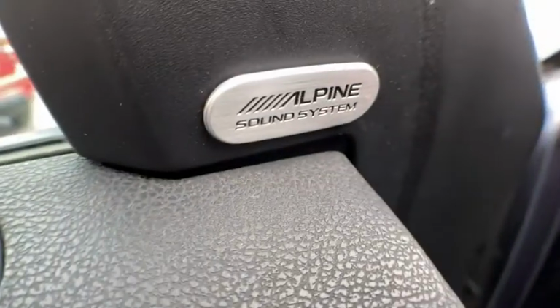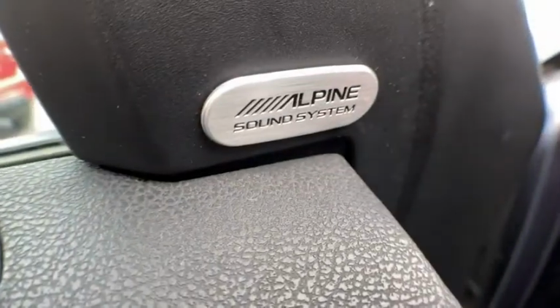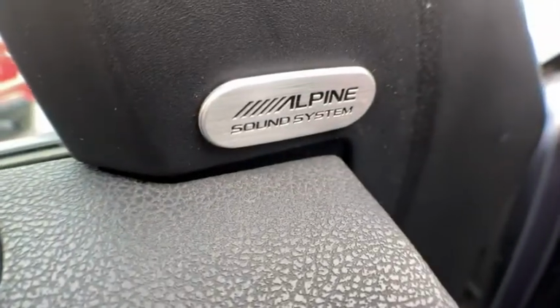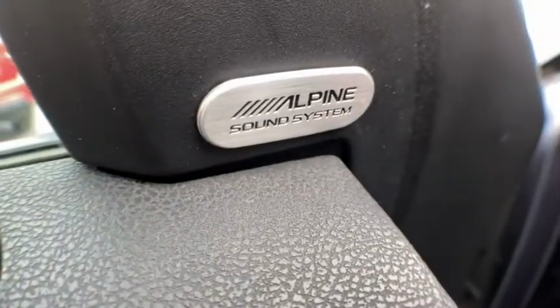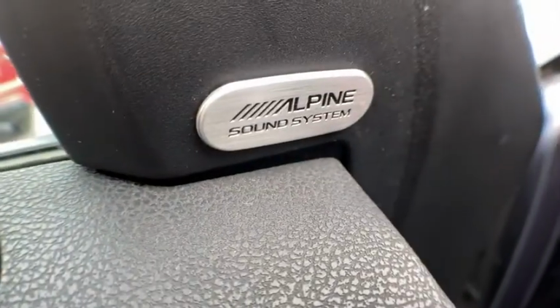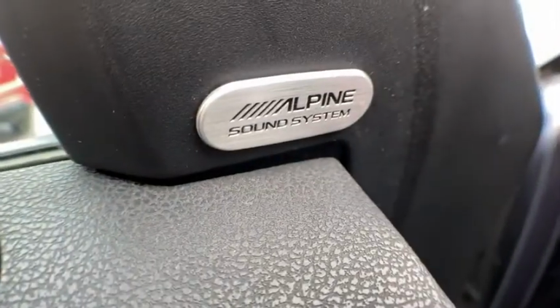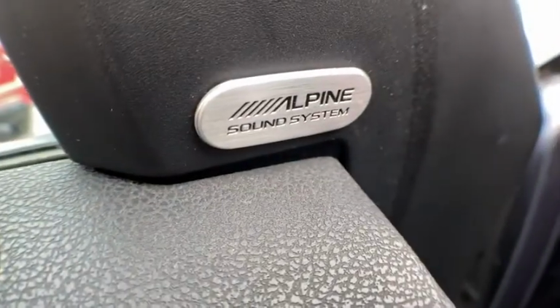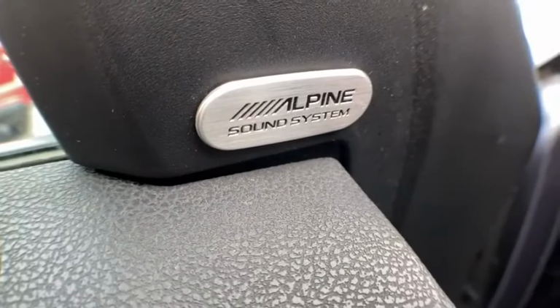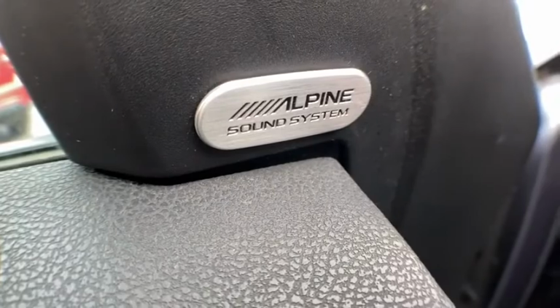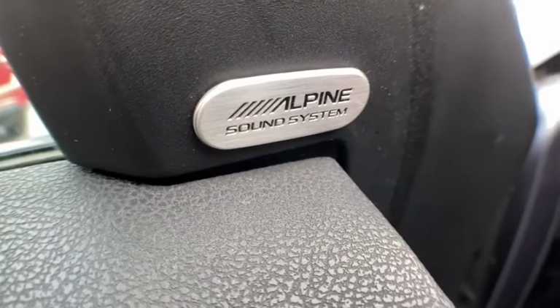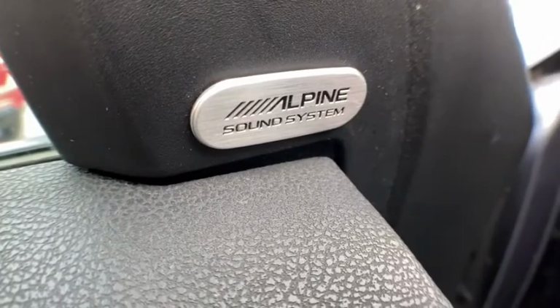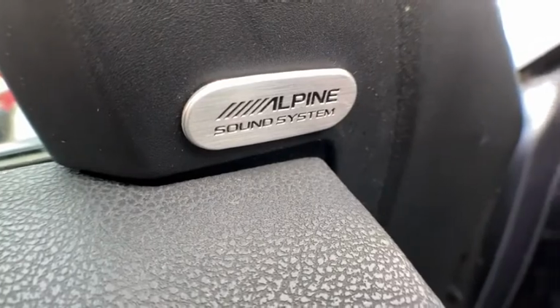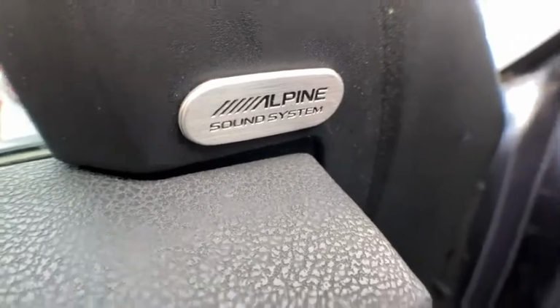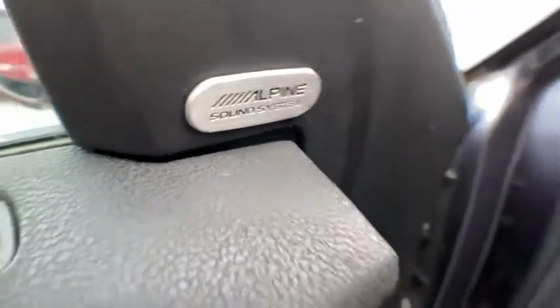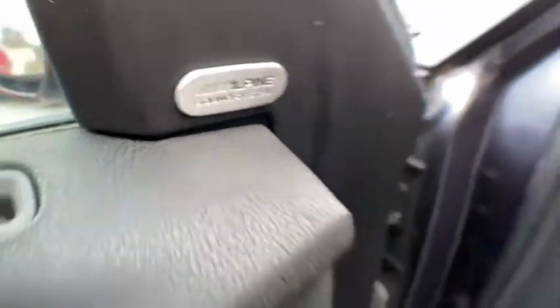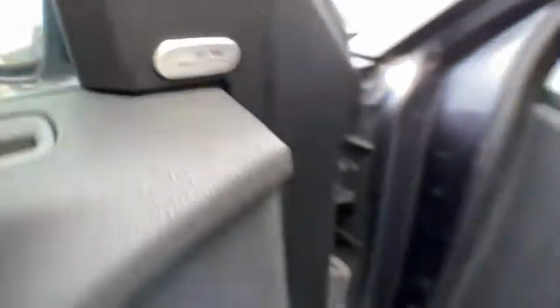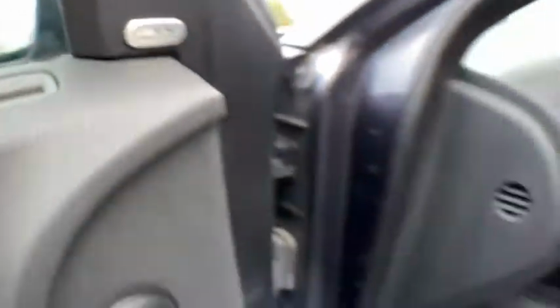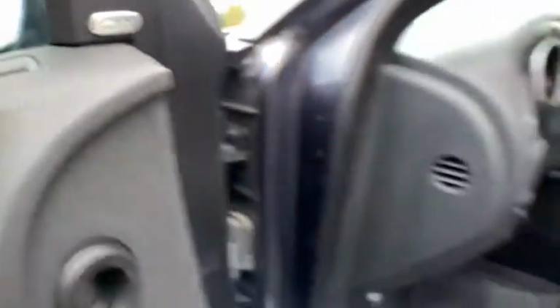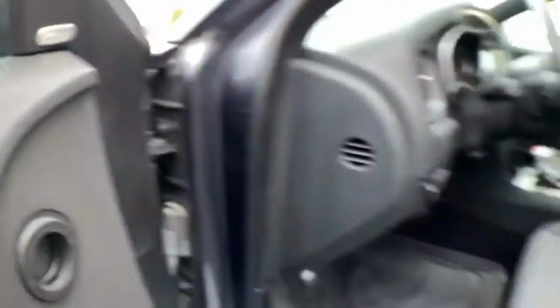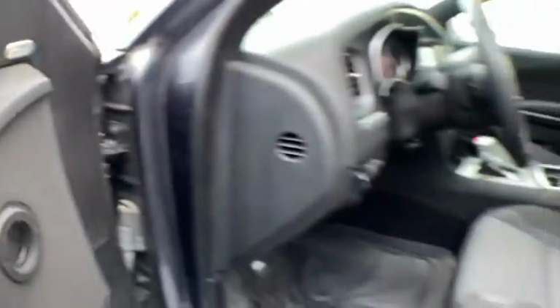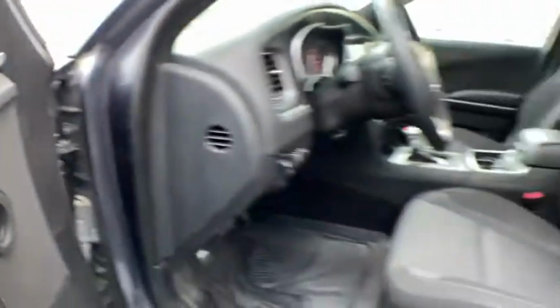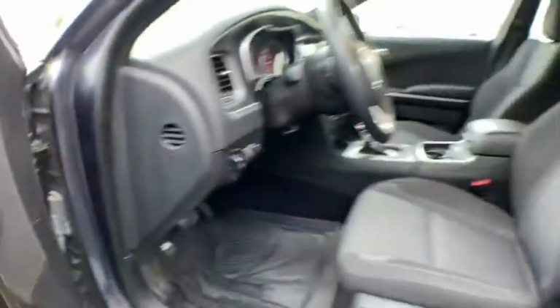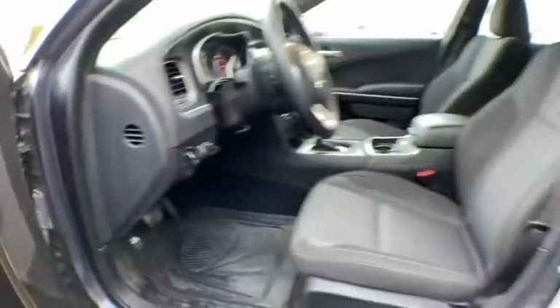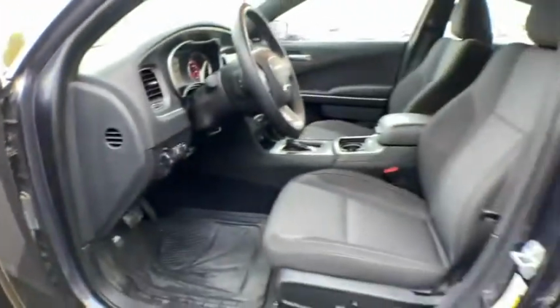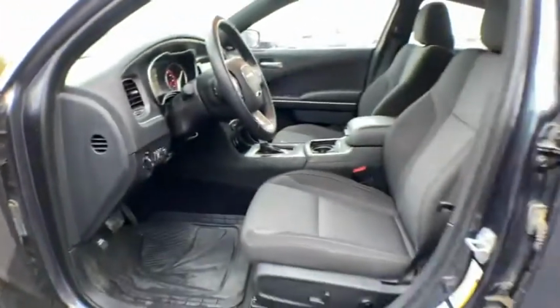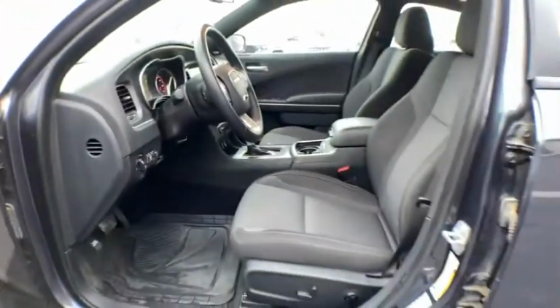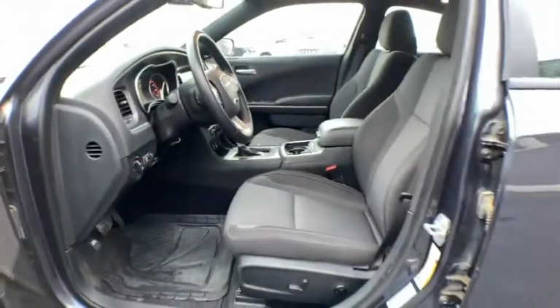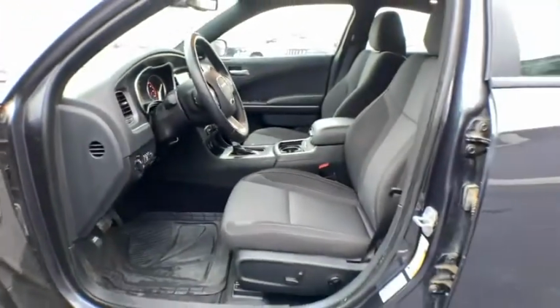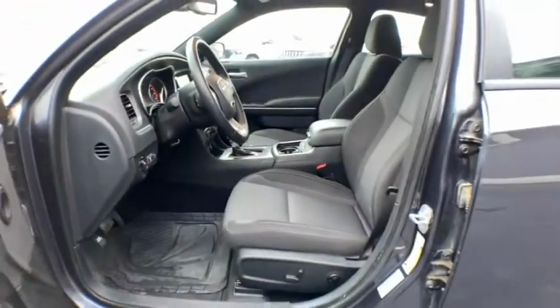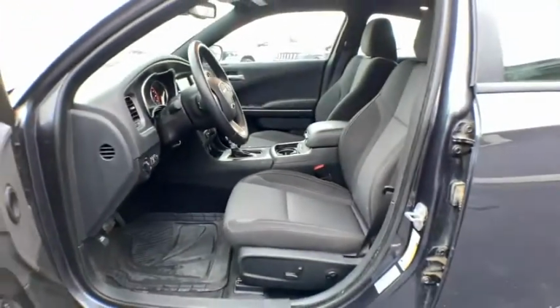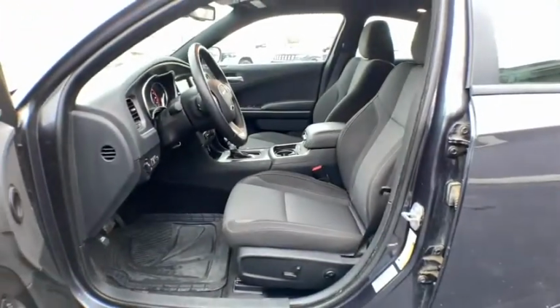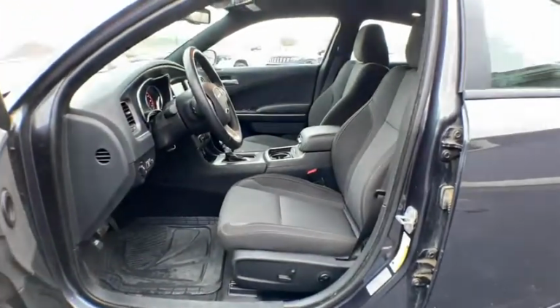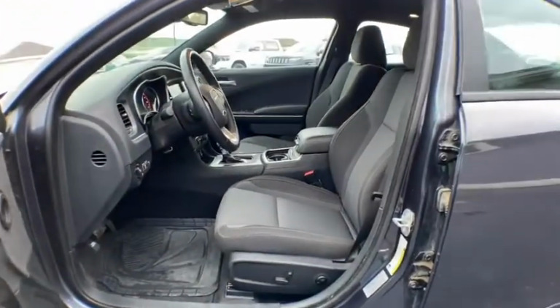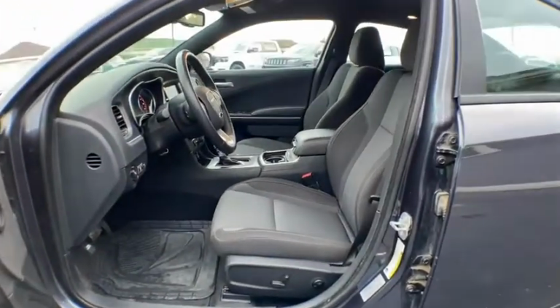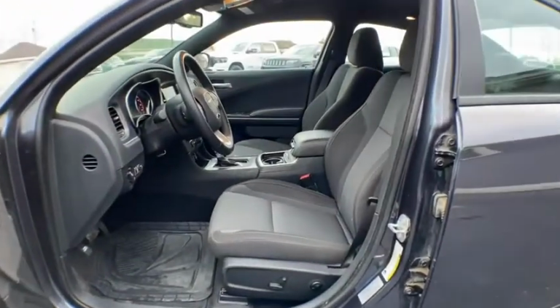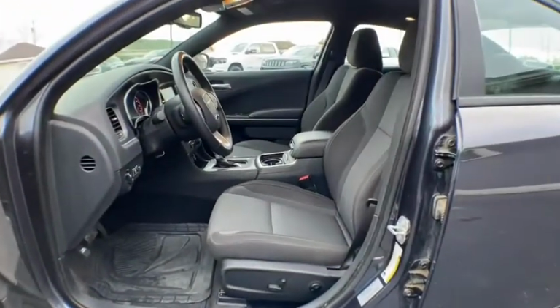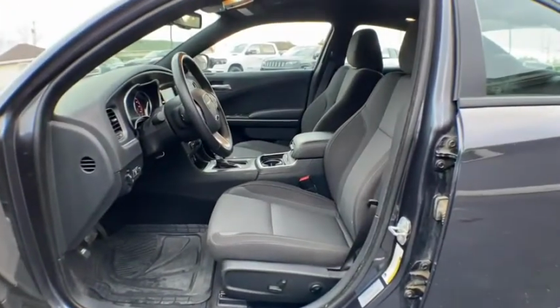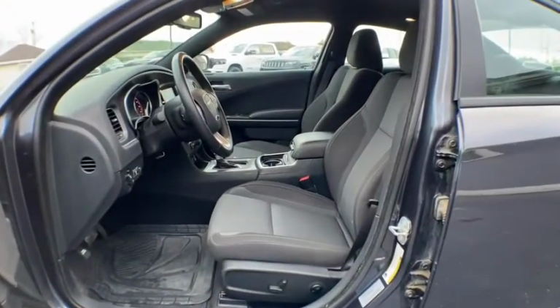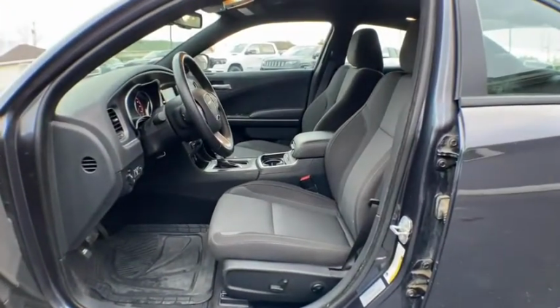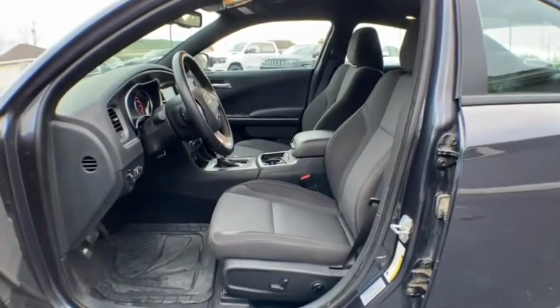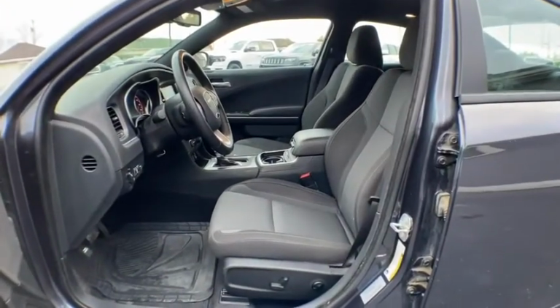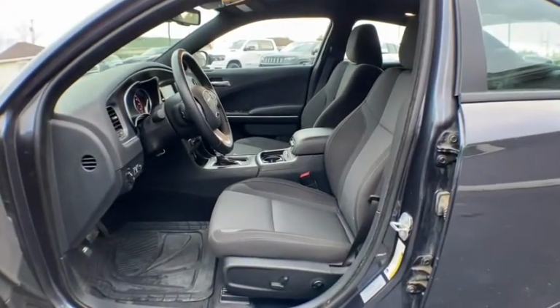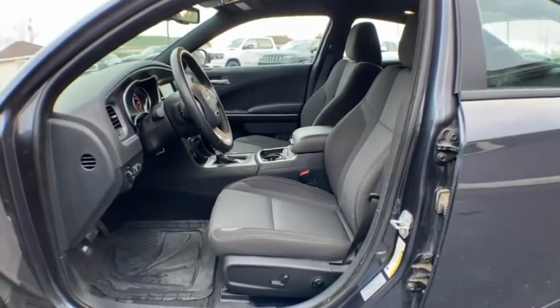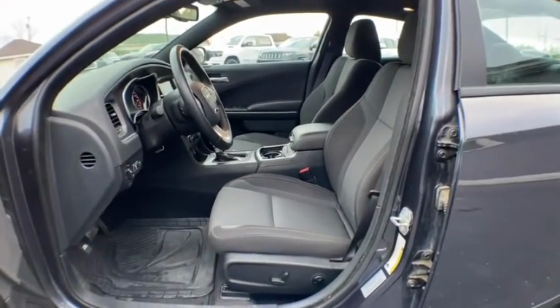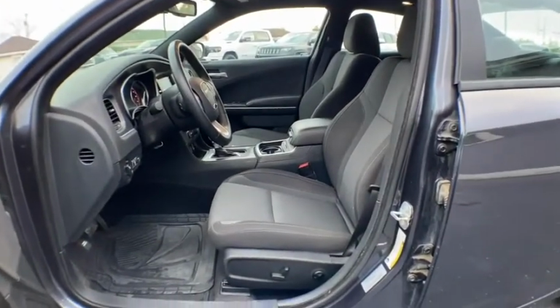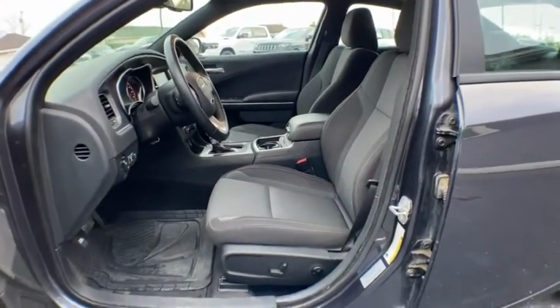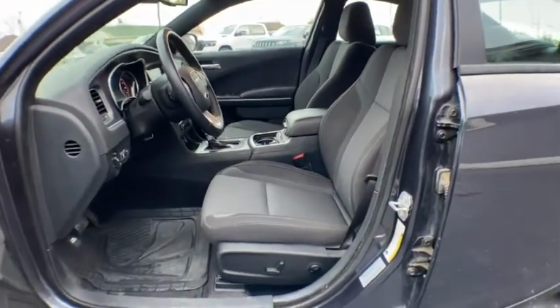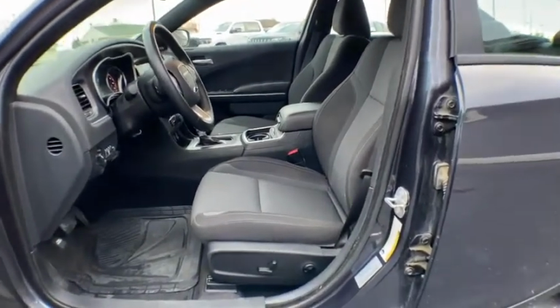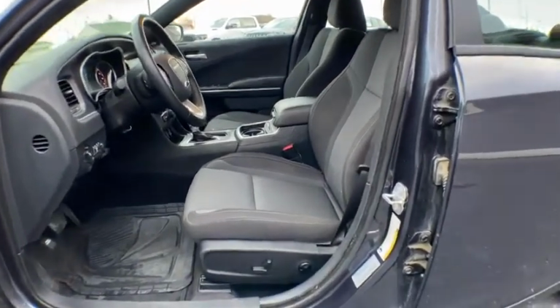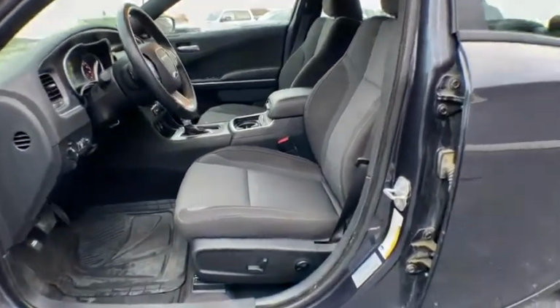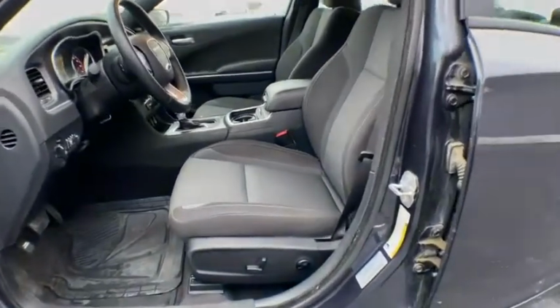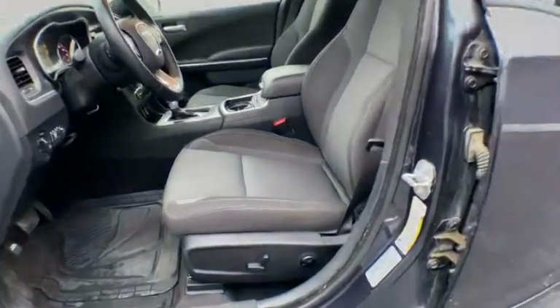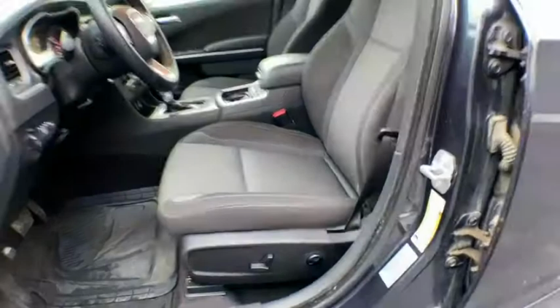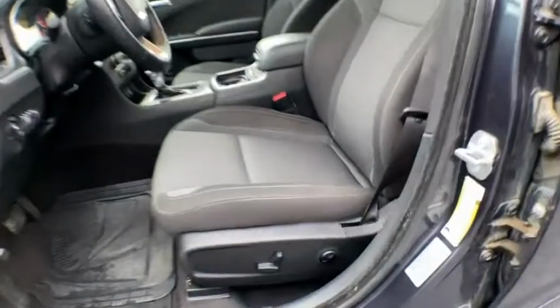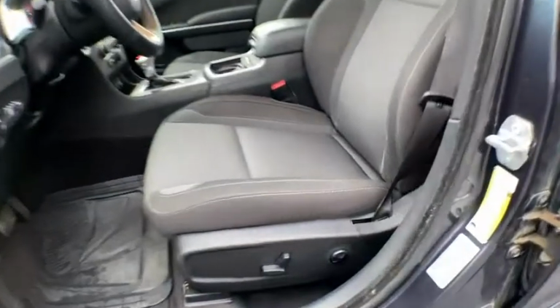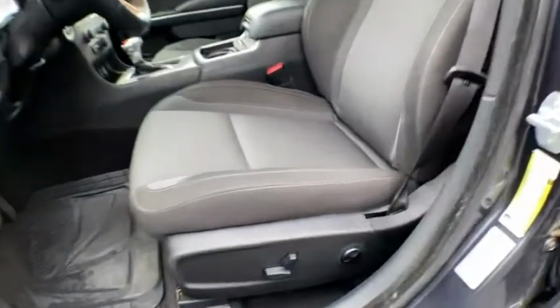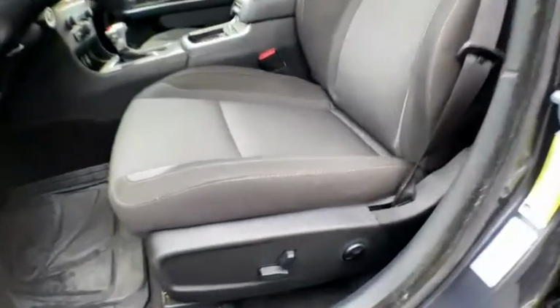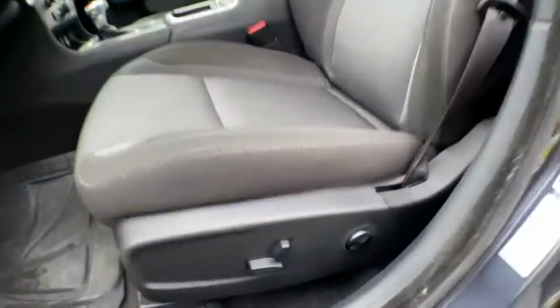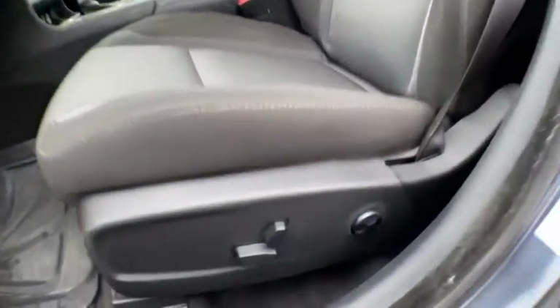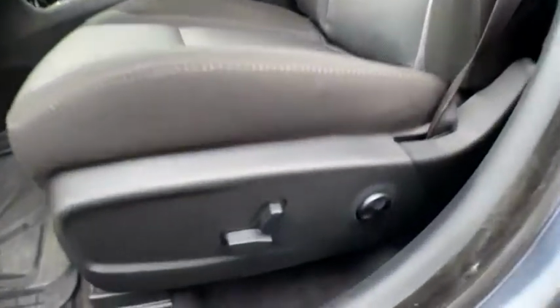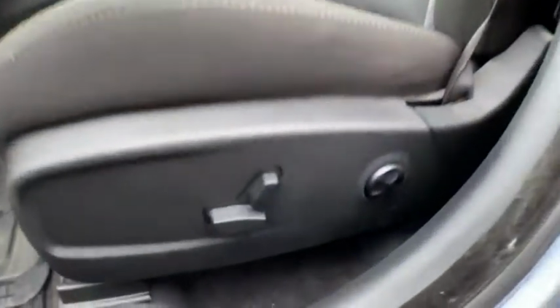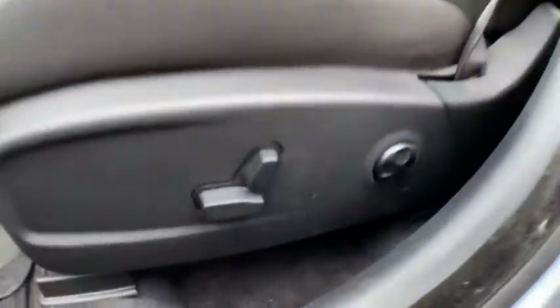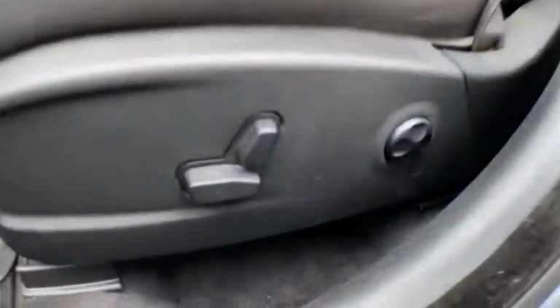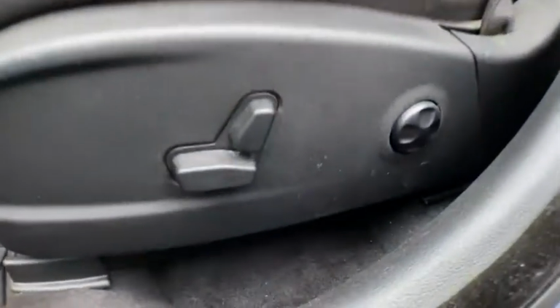Cruise control, floor mats, aluminum wheels, four-wheel disc brakes, premium sound system, AM-FM stereo radio.